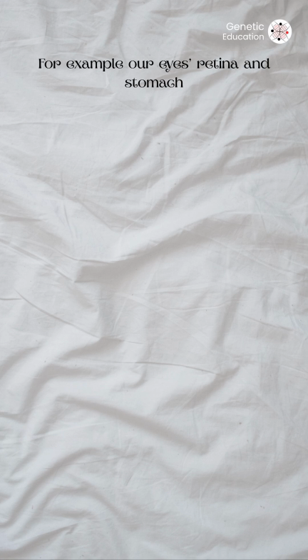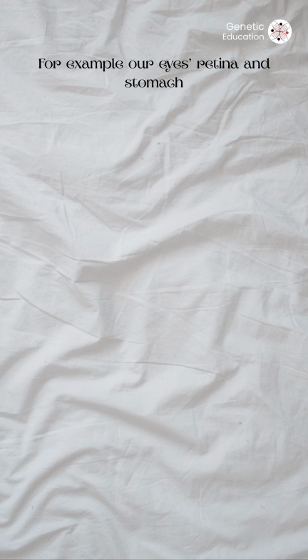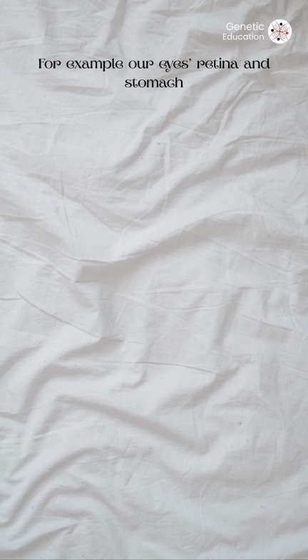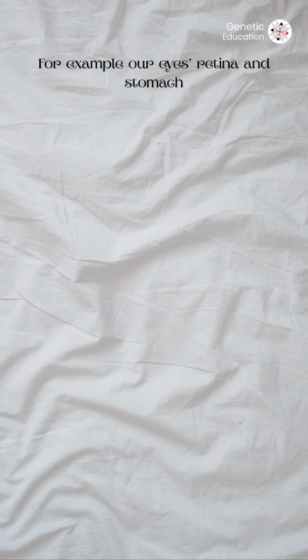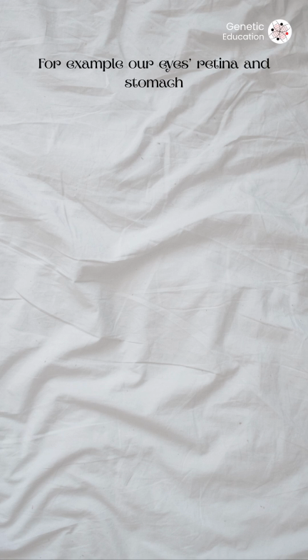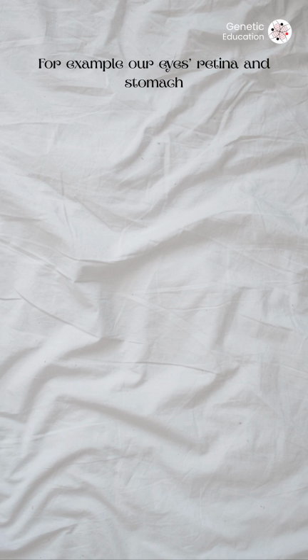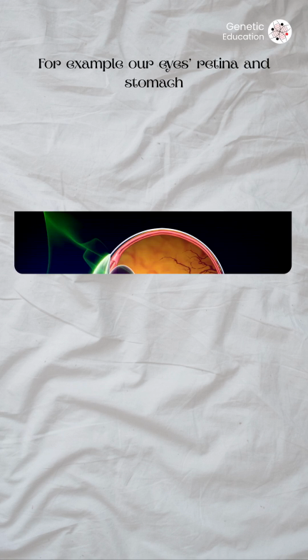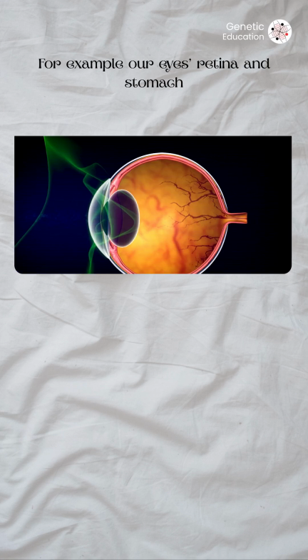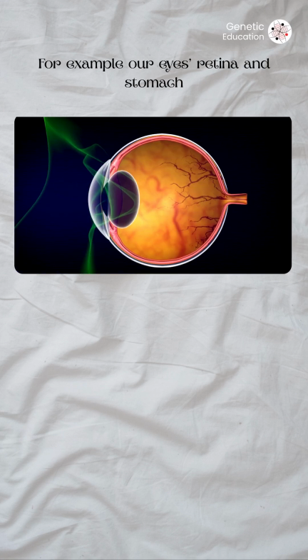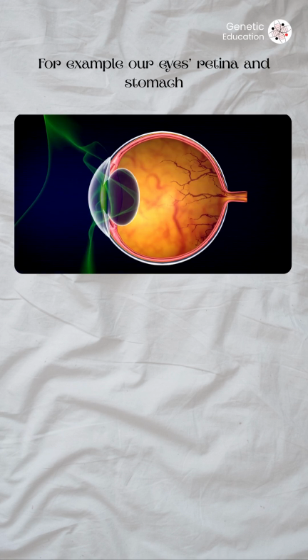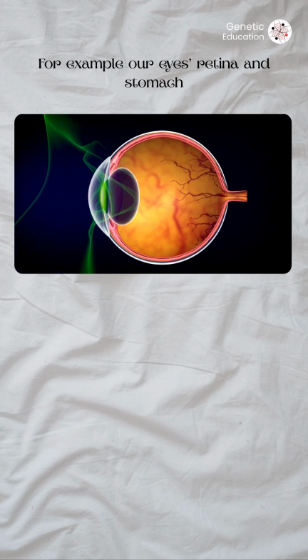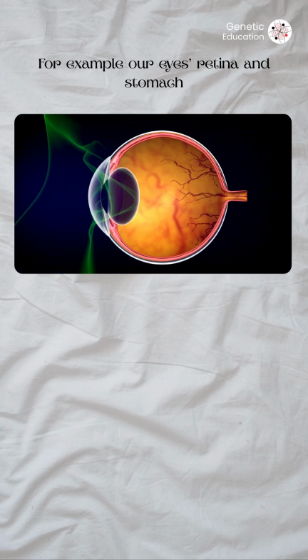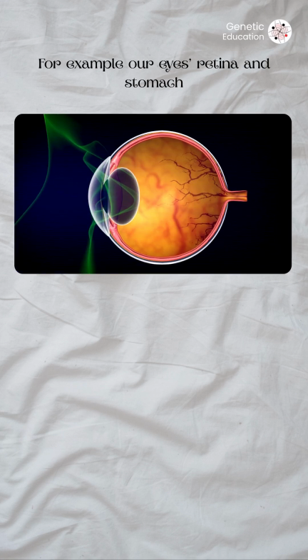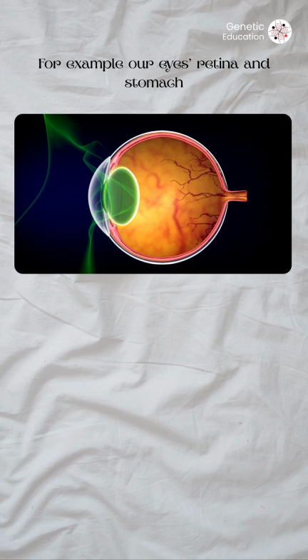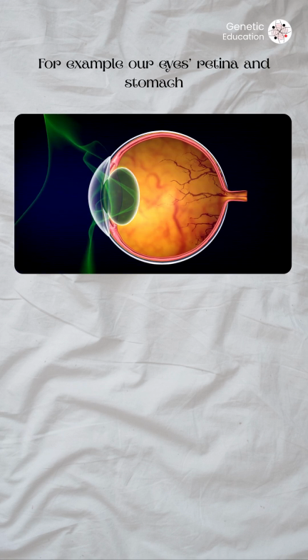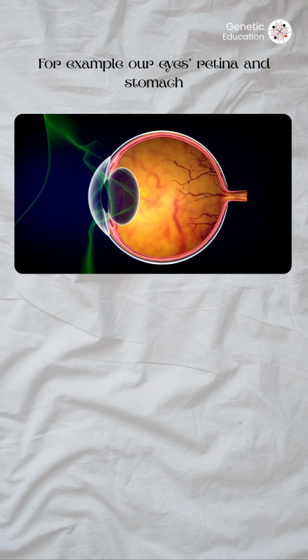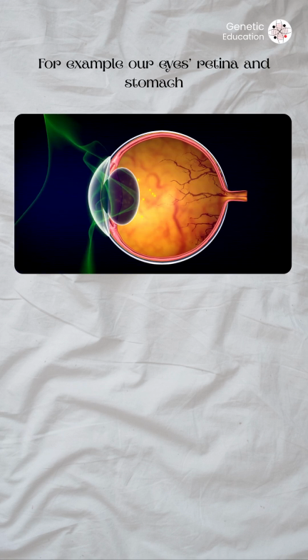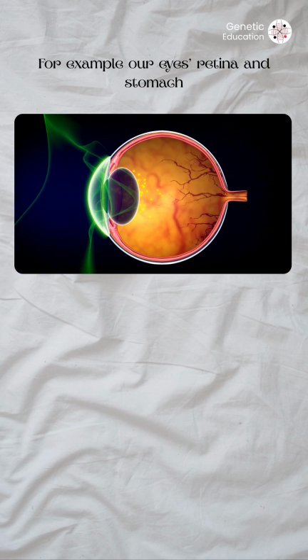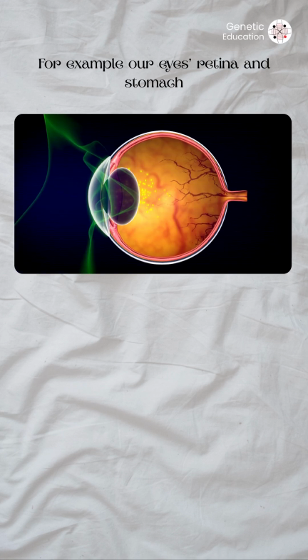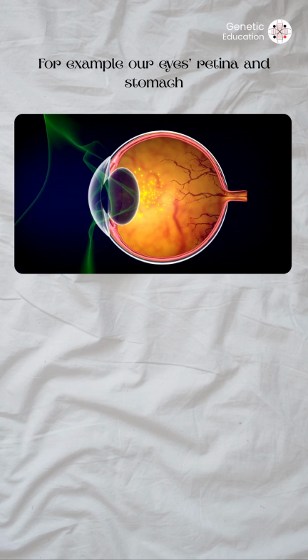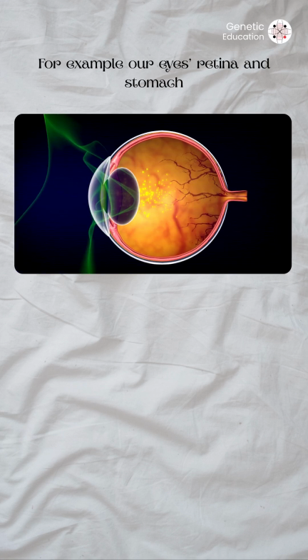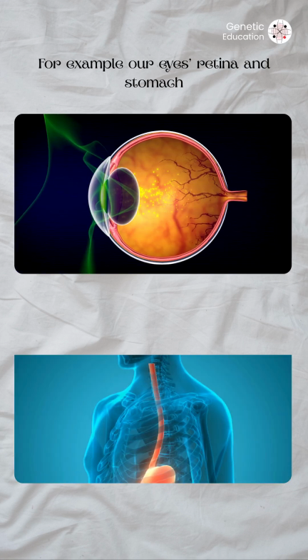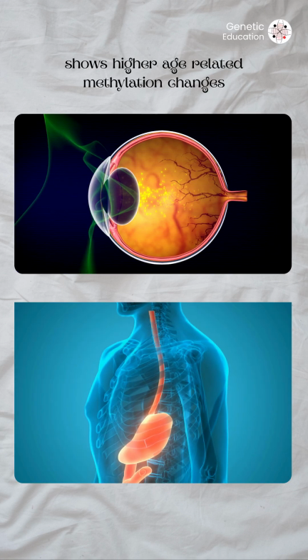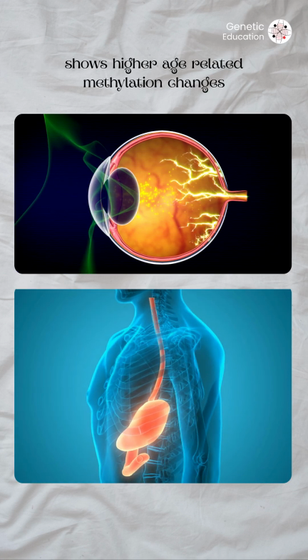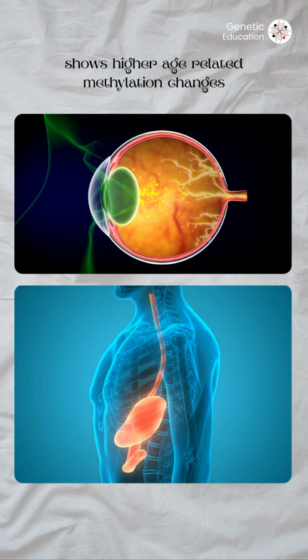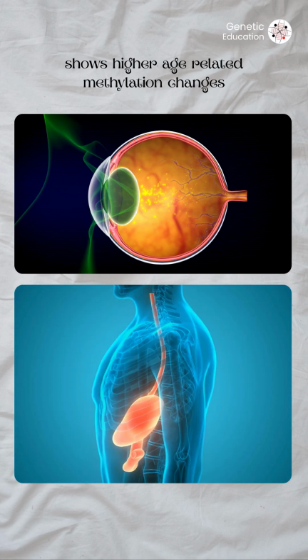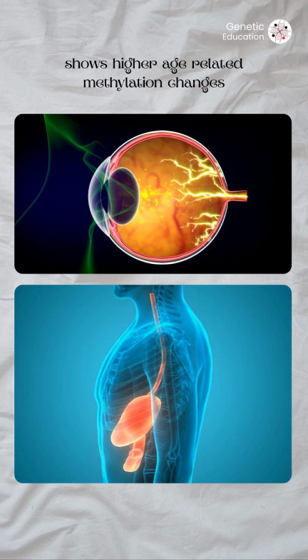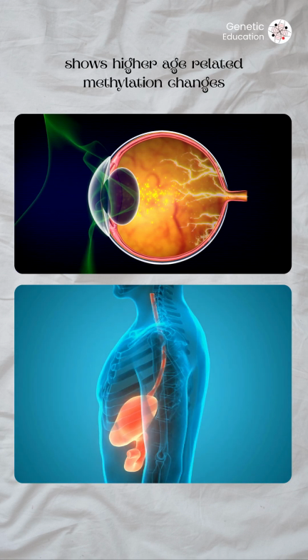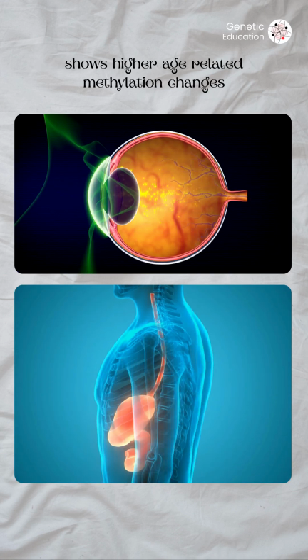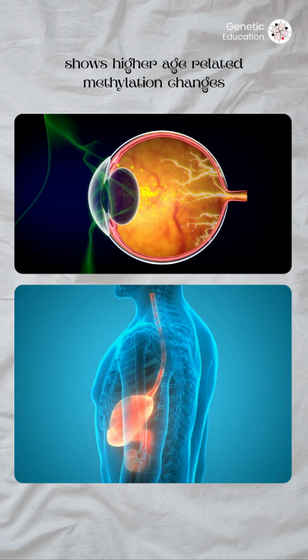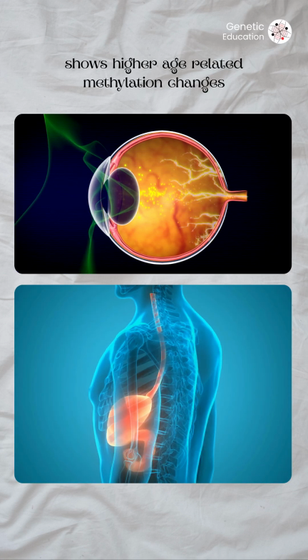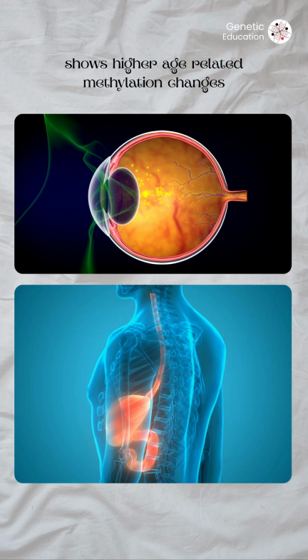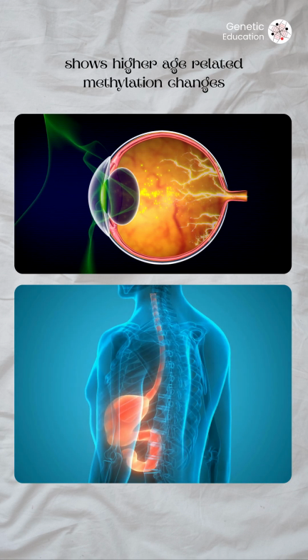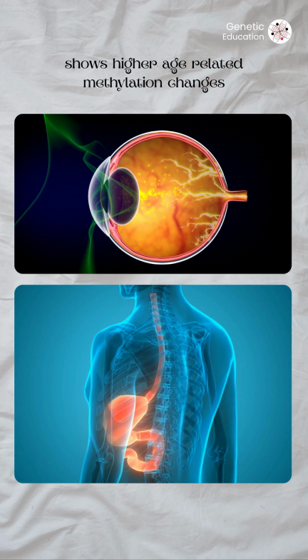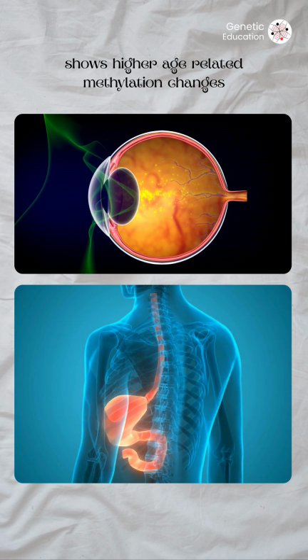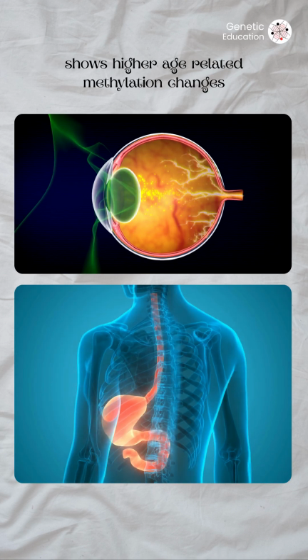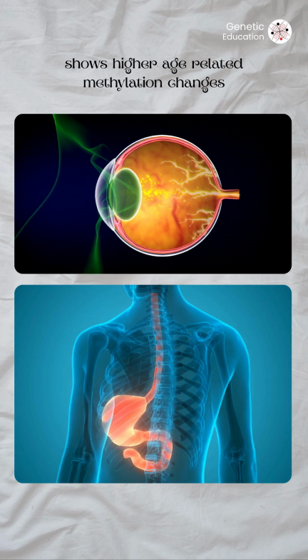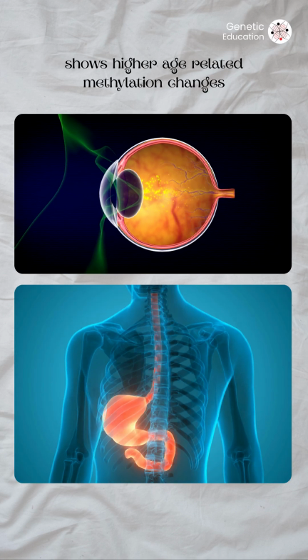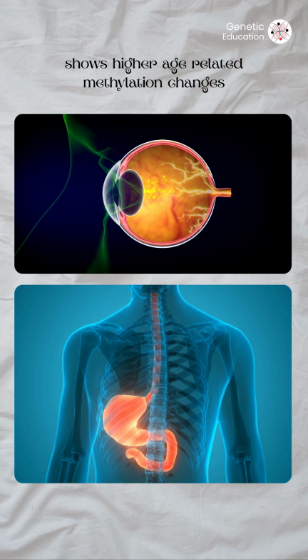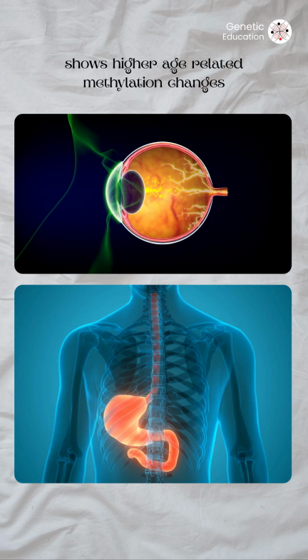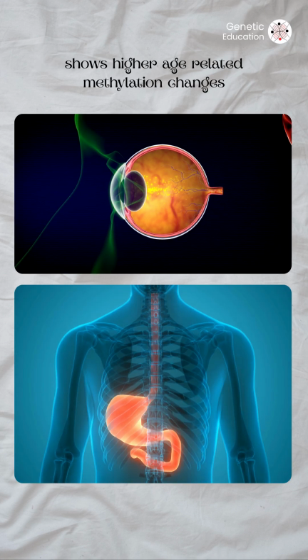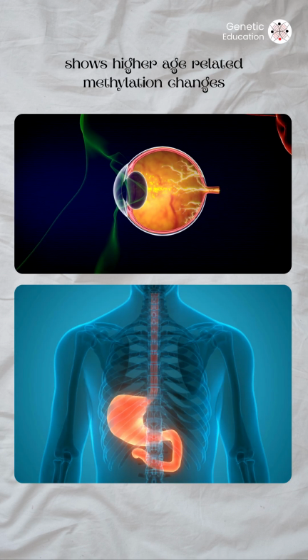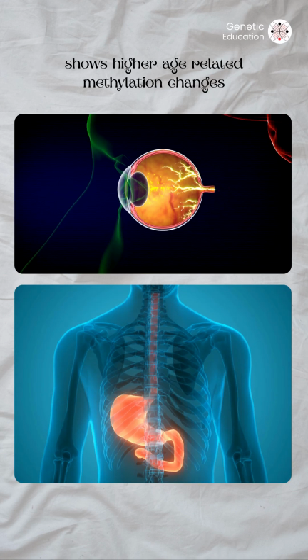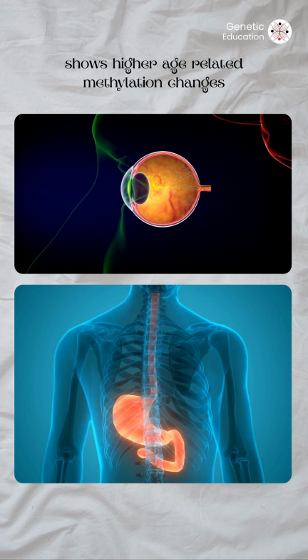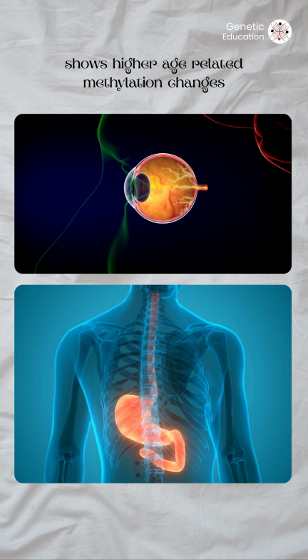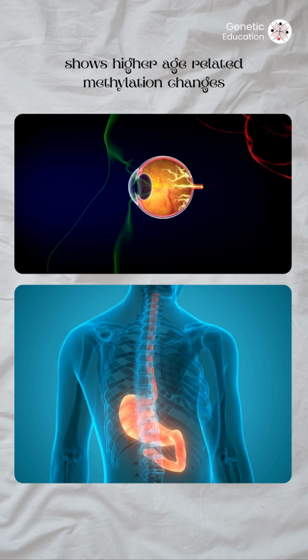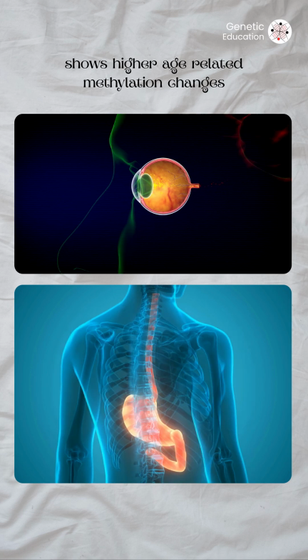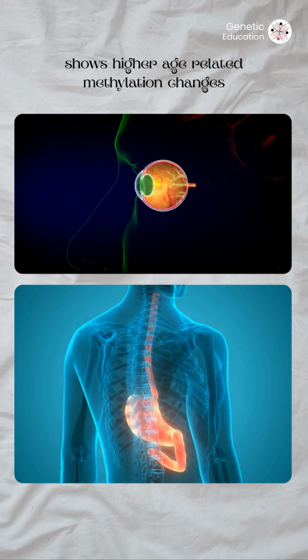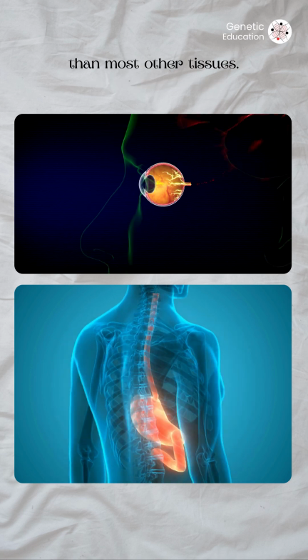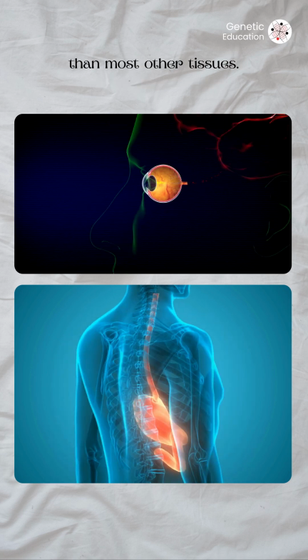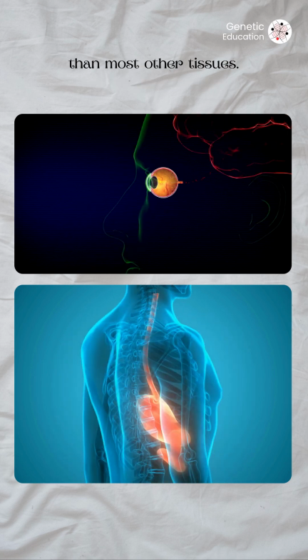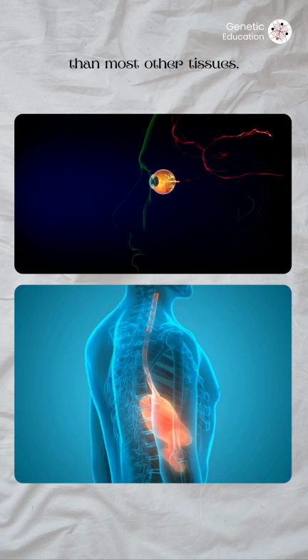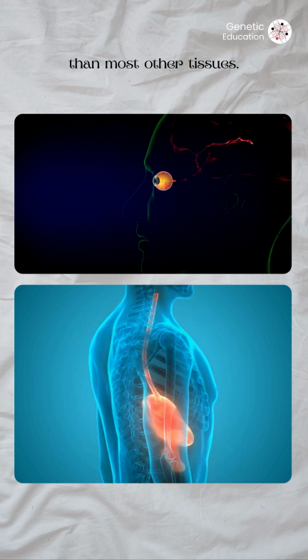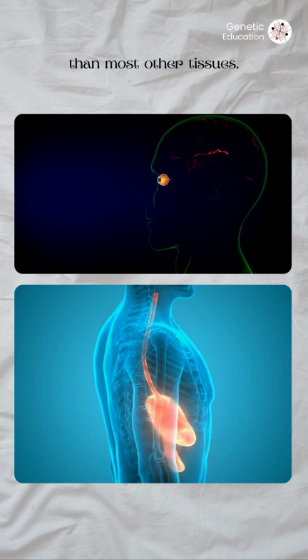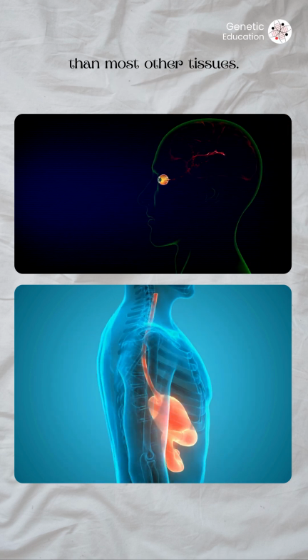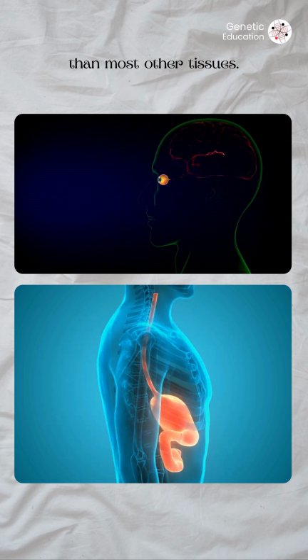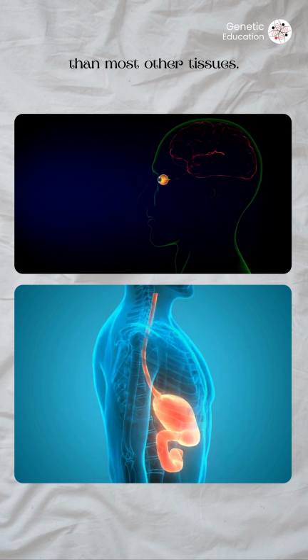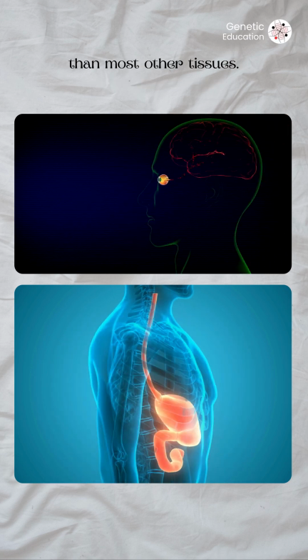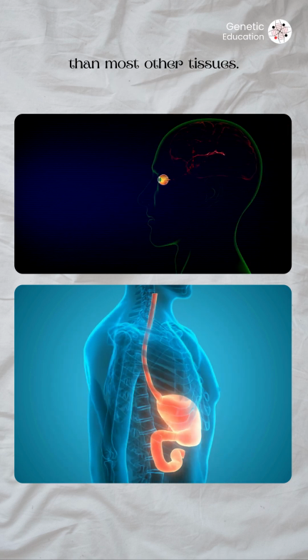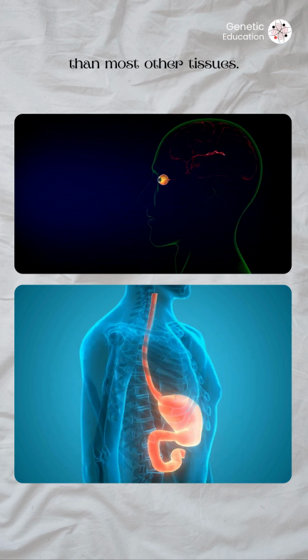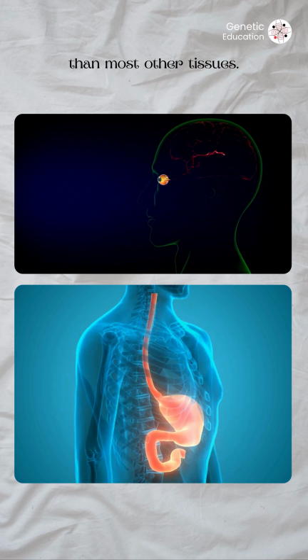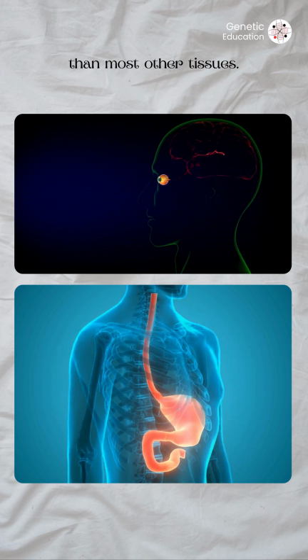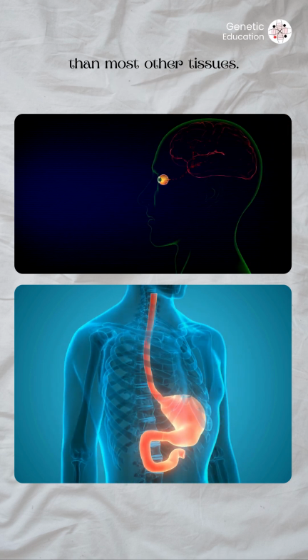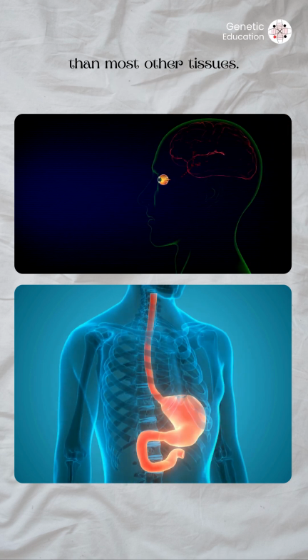For example, our eyes, retina, and stomach show higher age-related methylation changes than most other tissues.